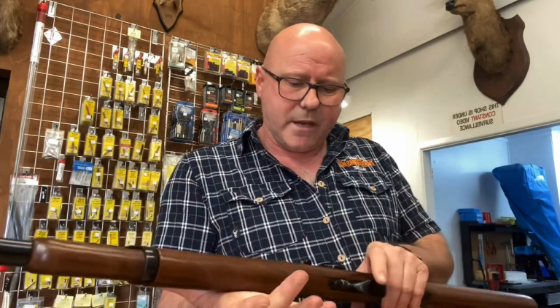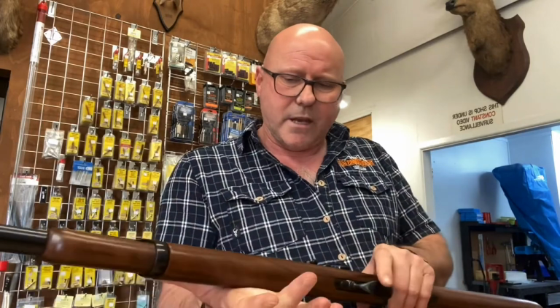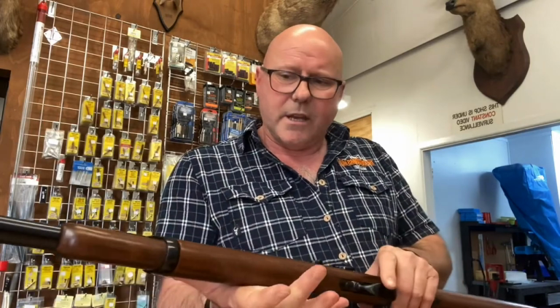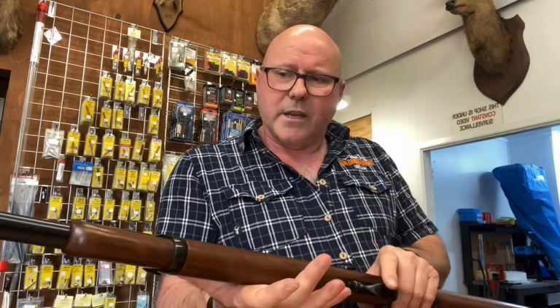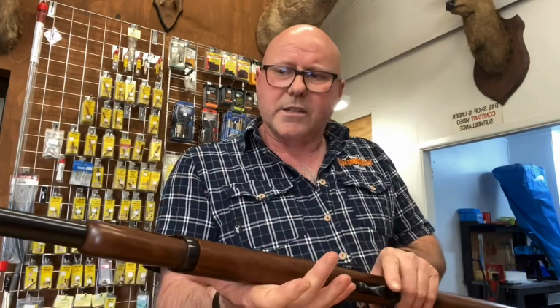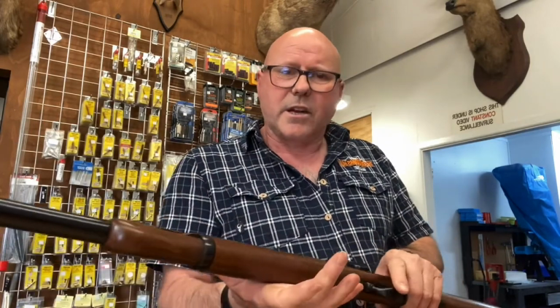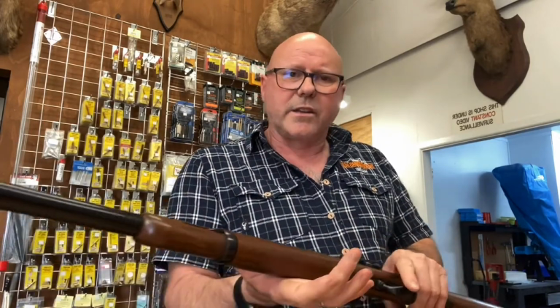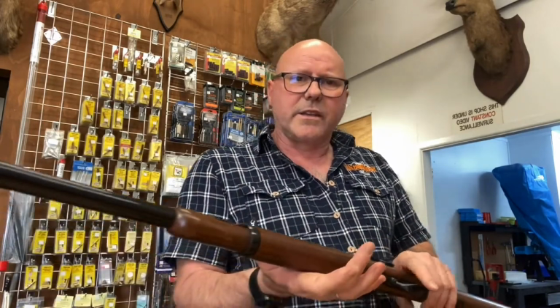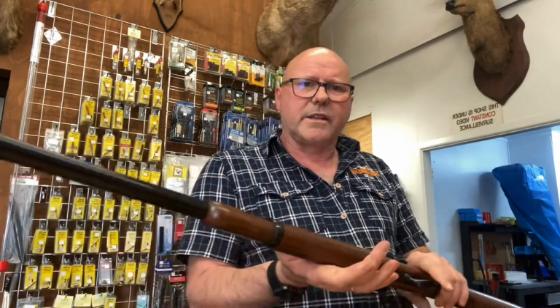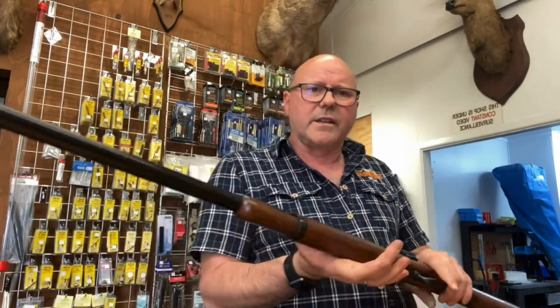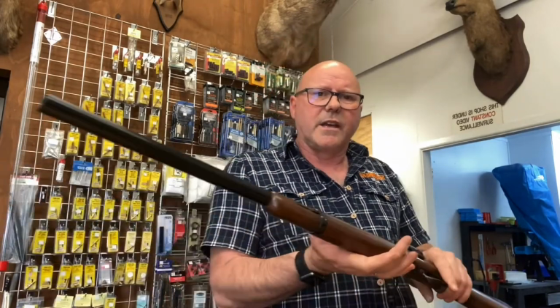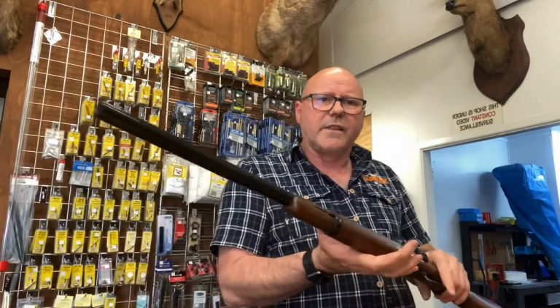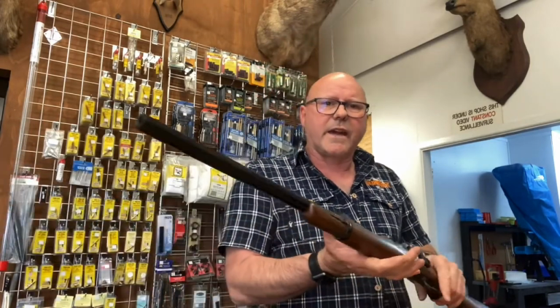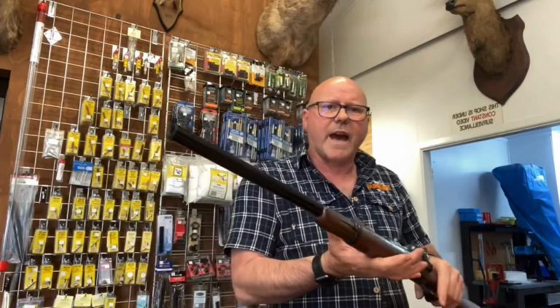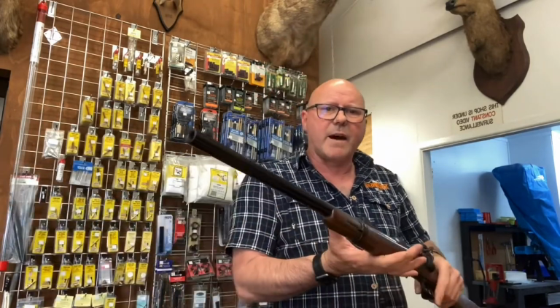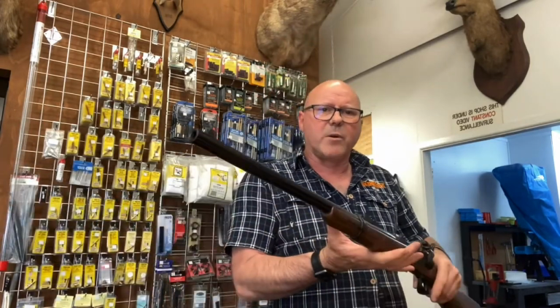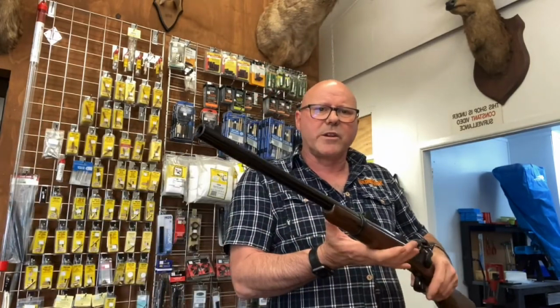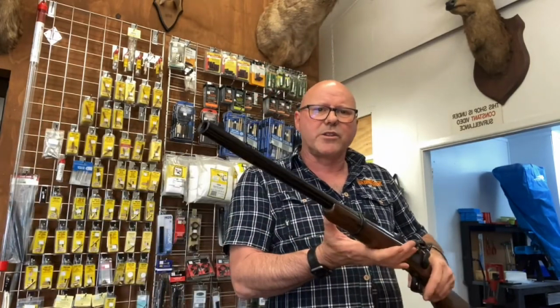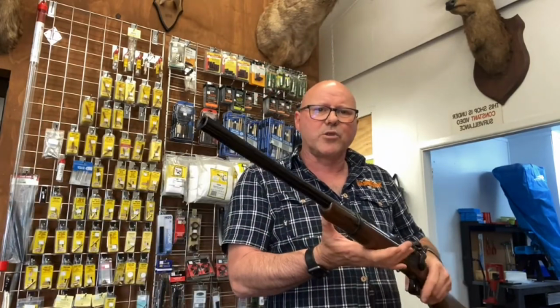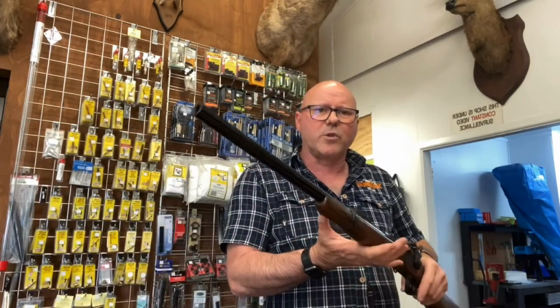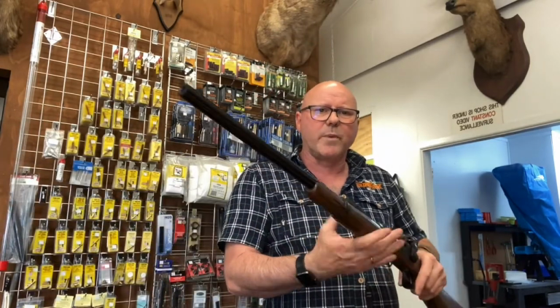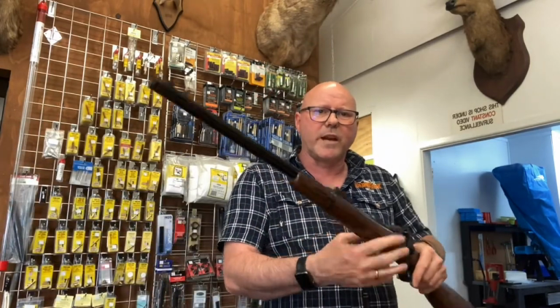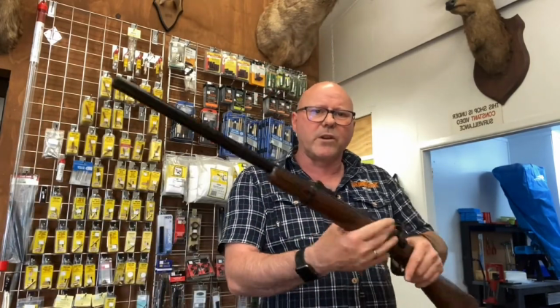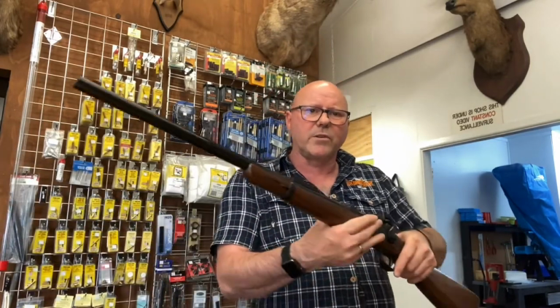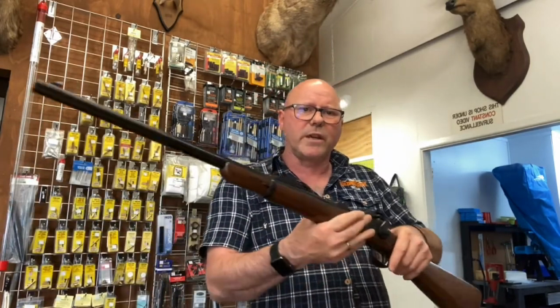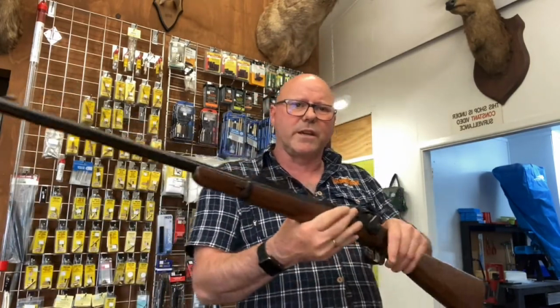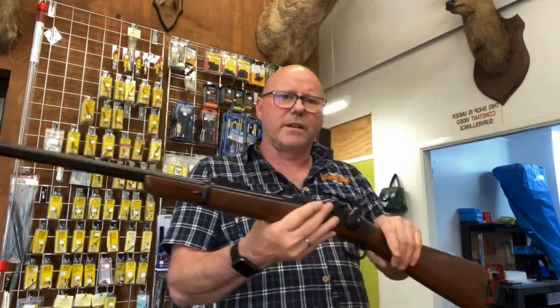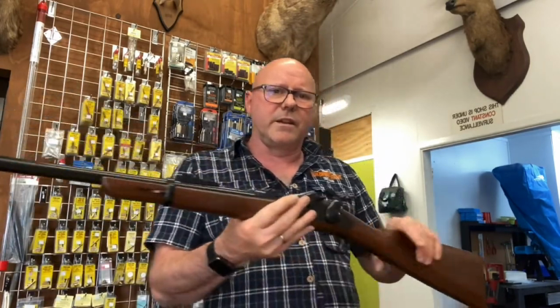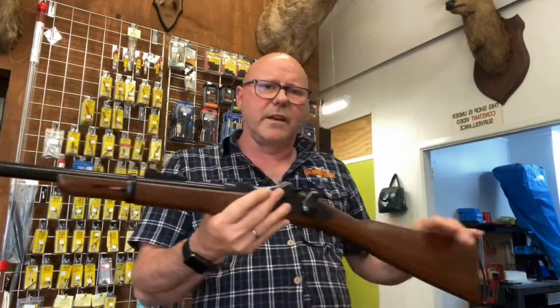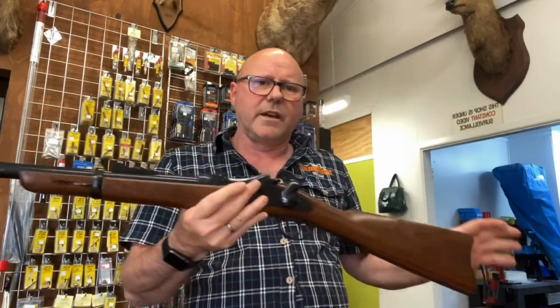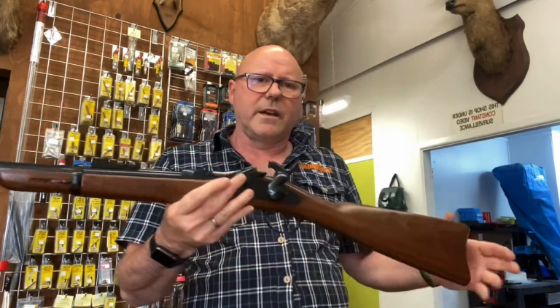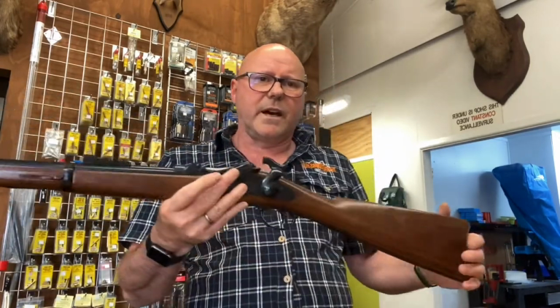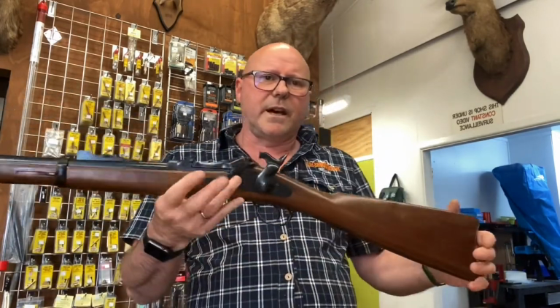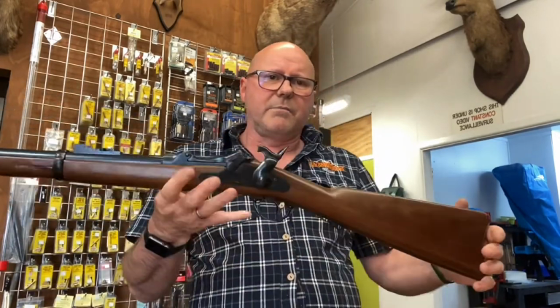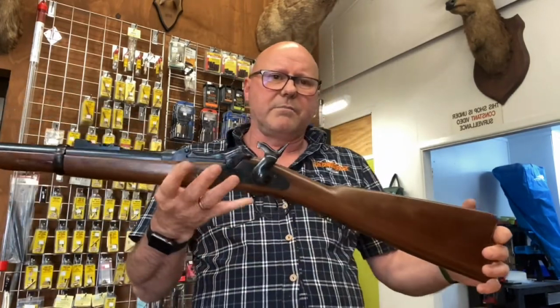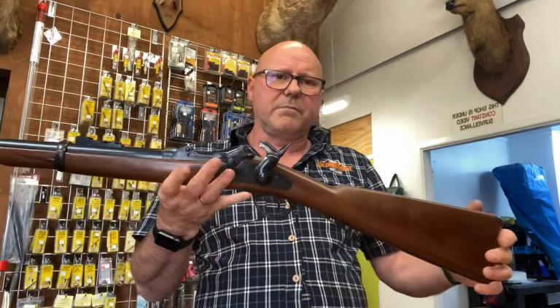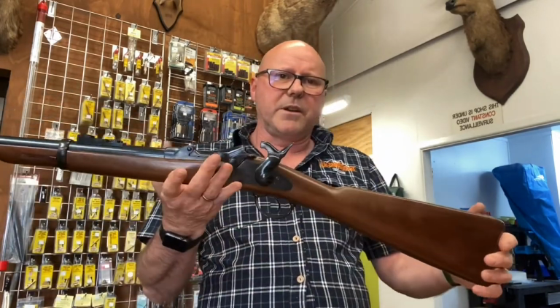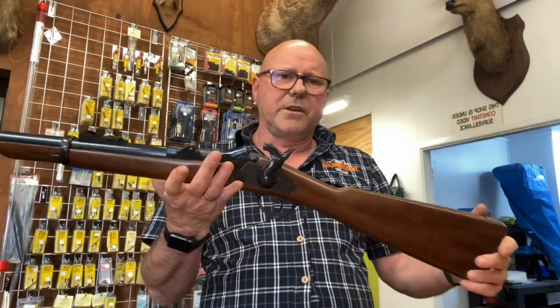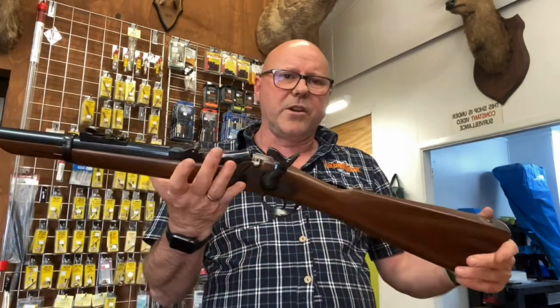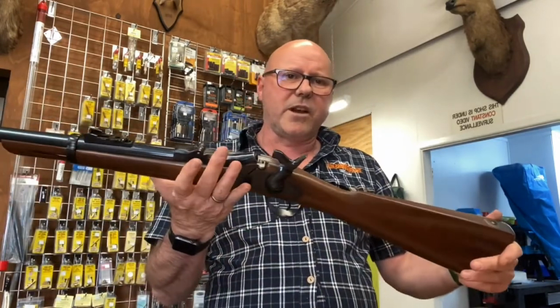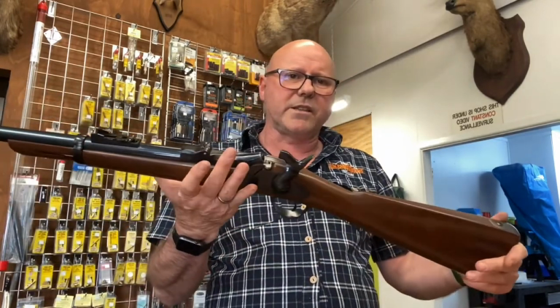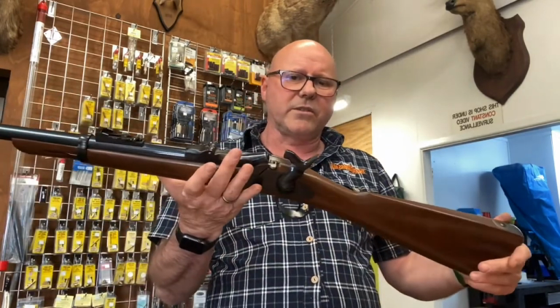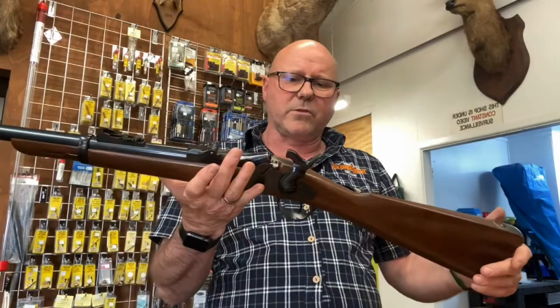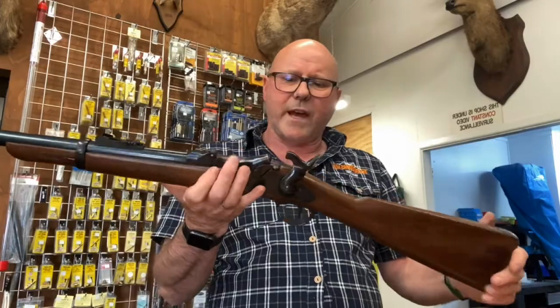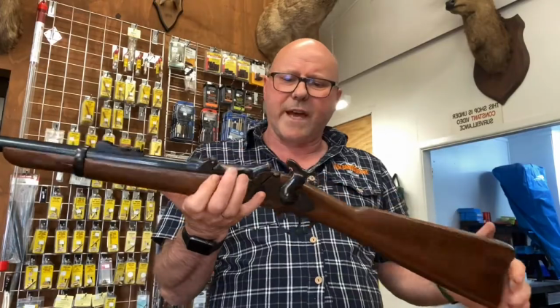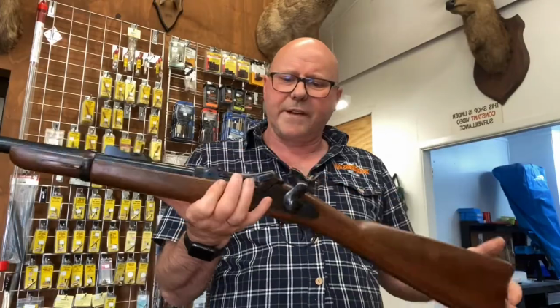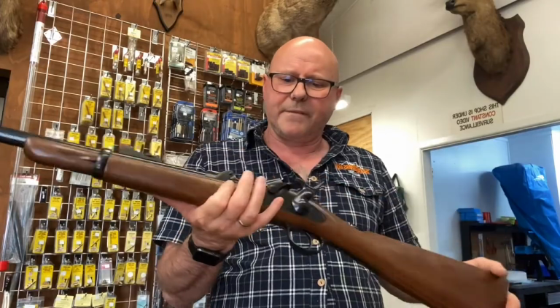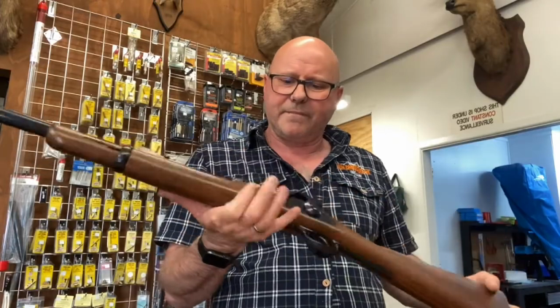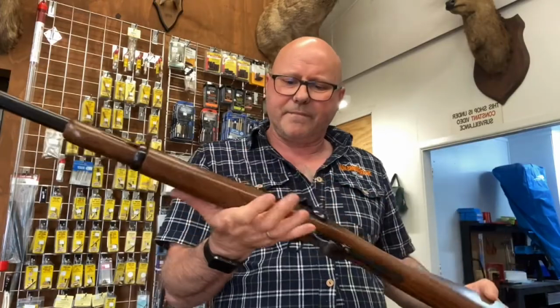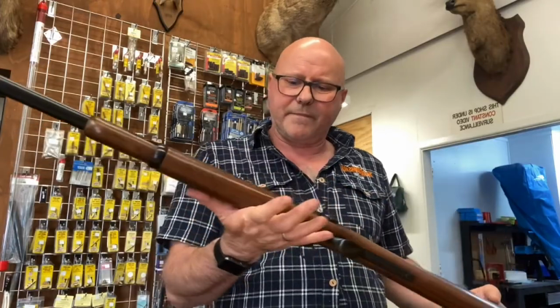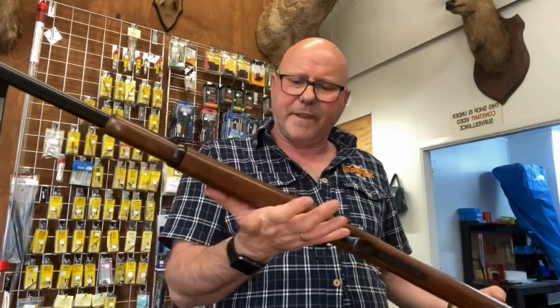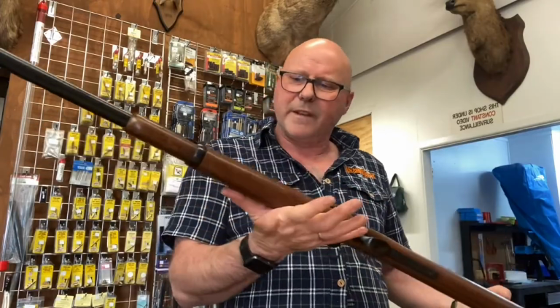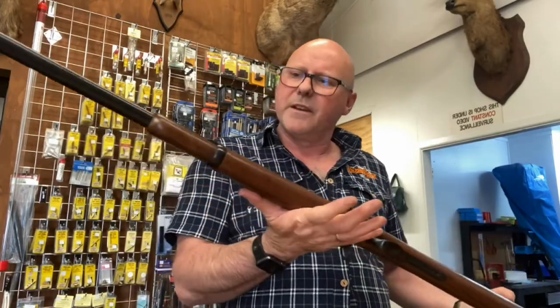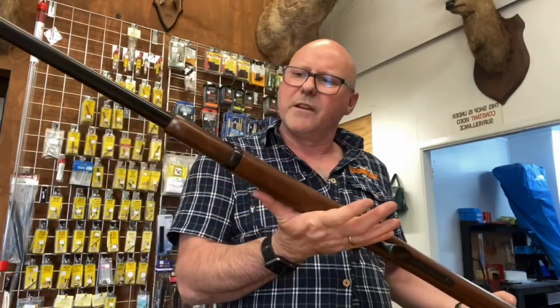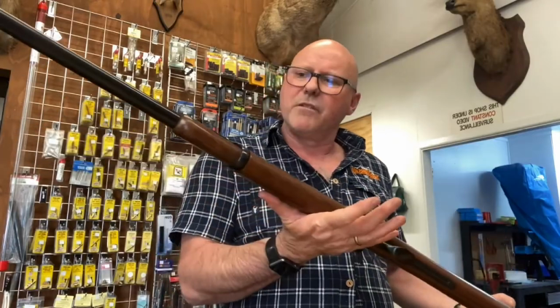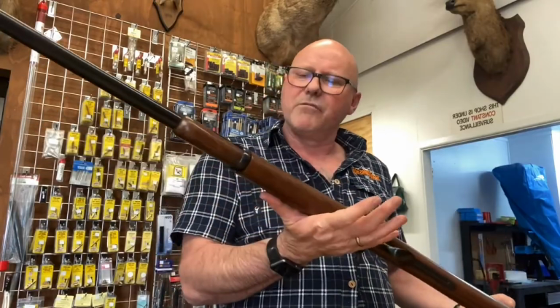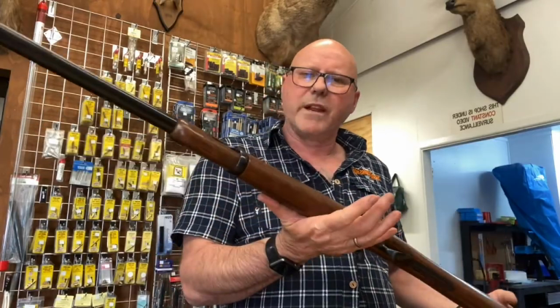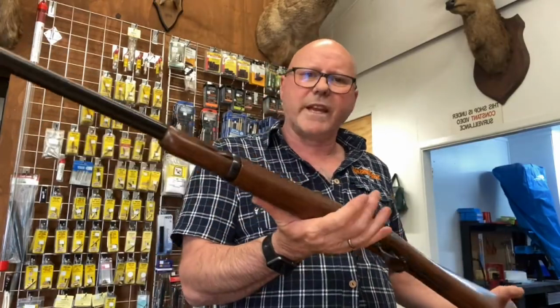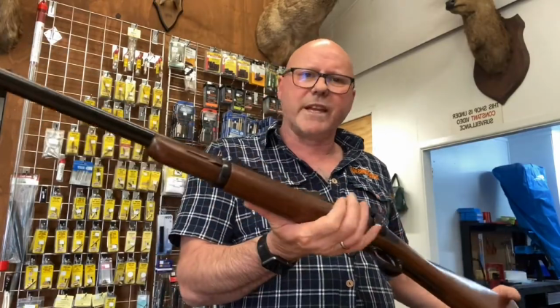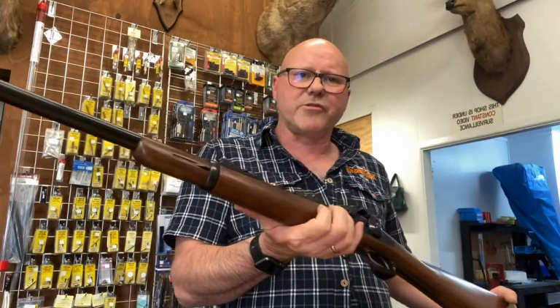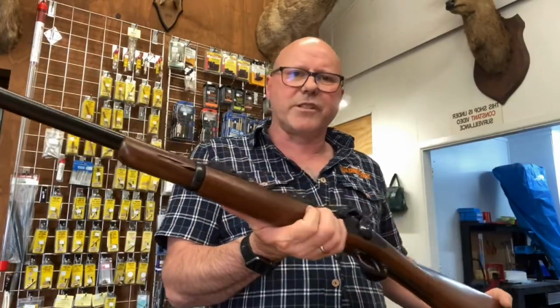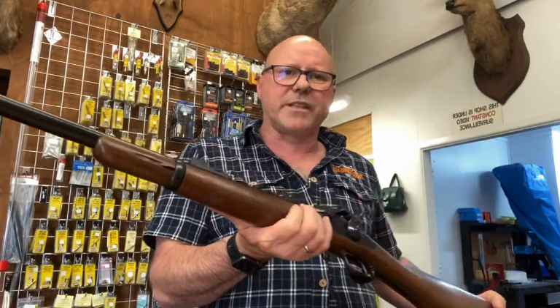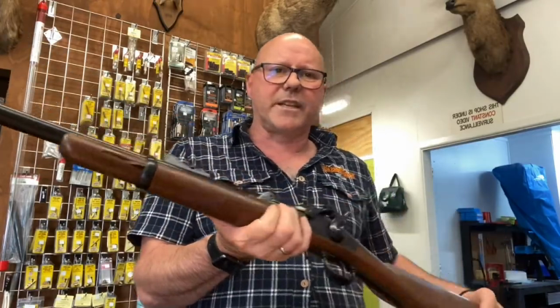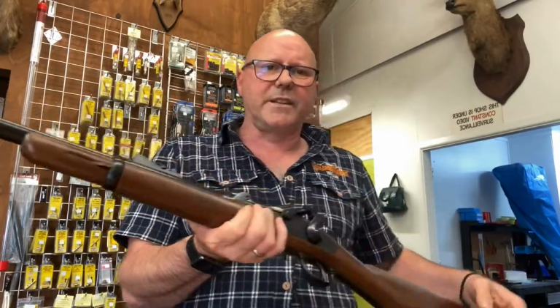So the carbine is short-barreled, a nice little gun, really interesting. Take care.